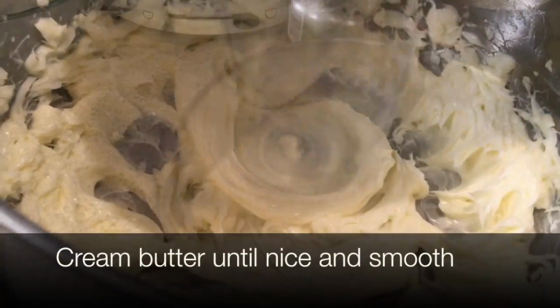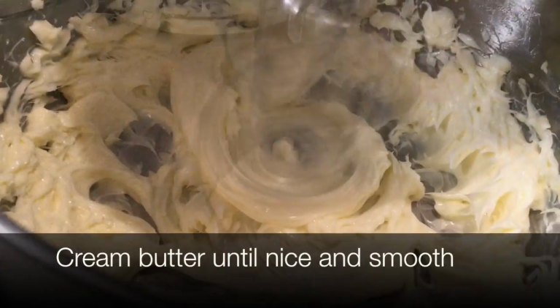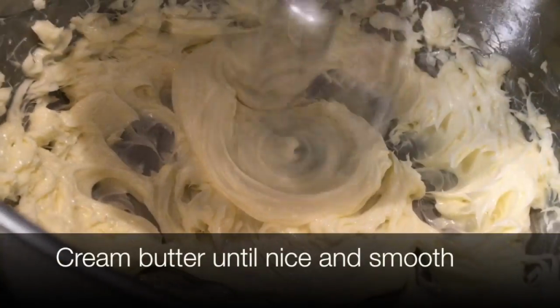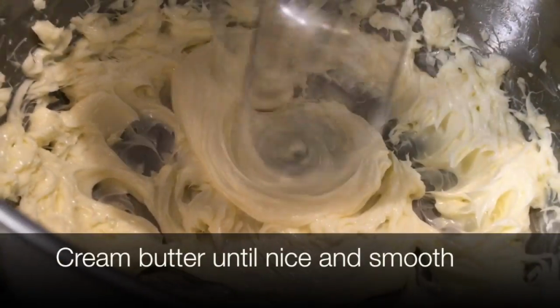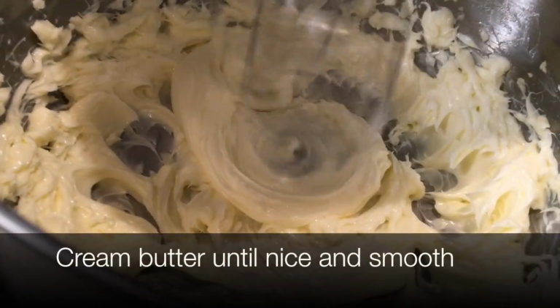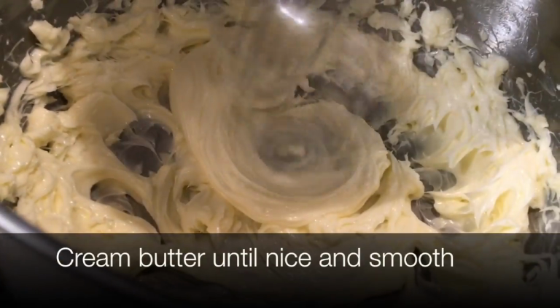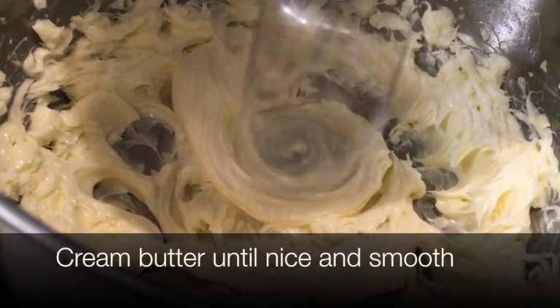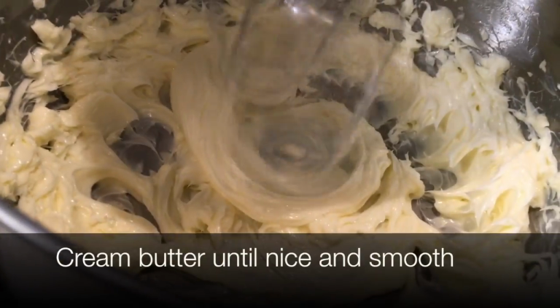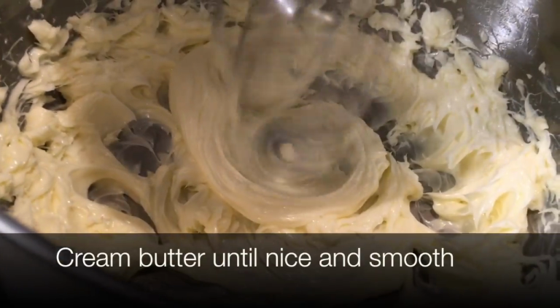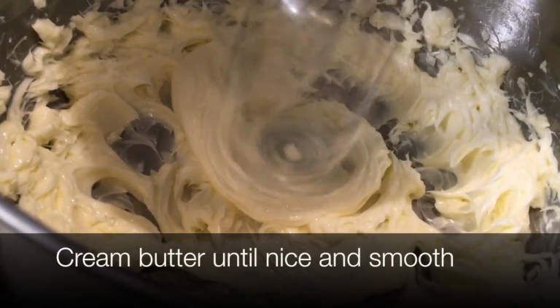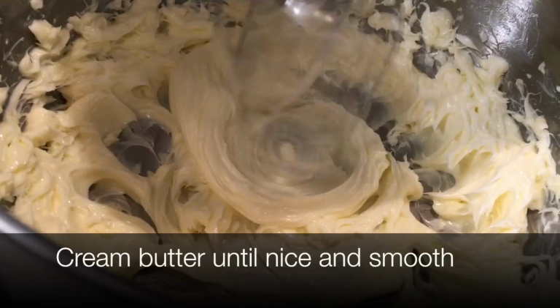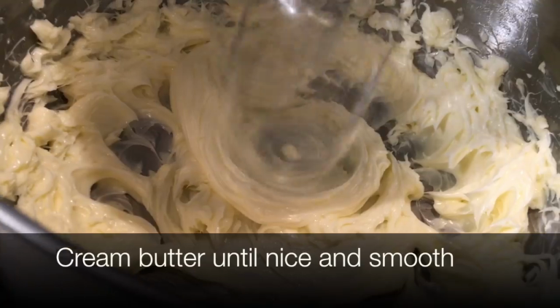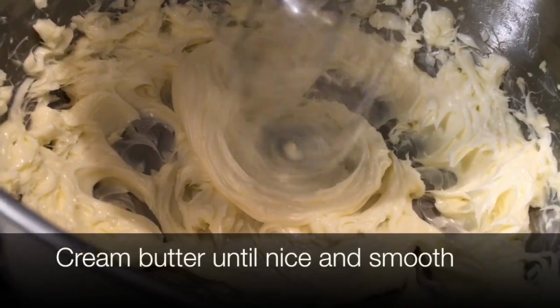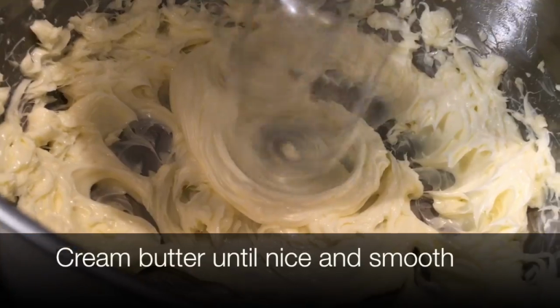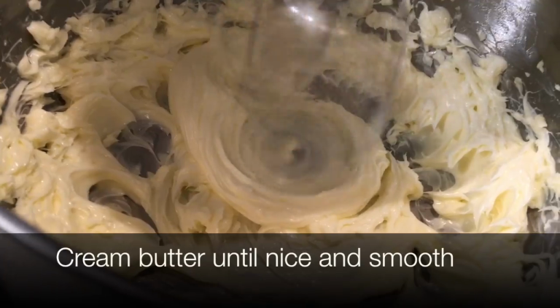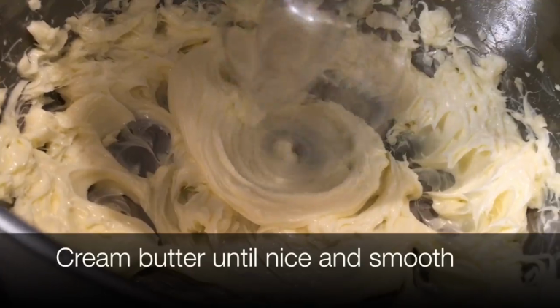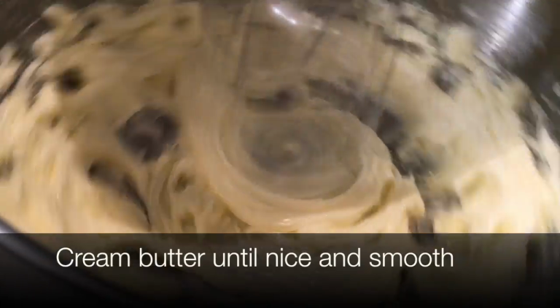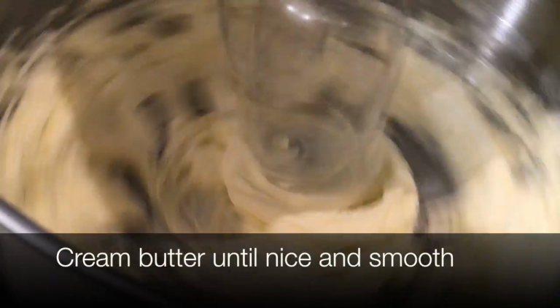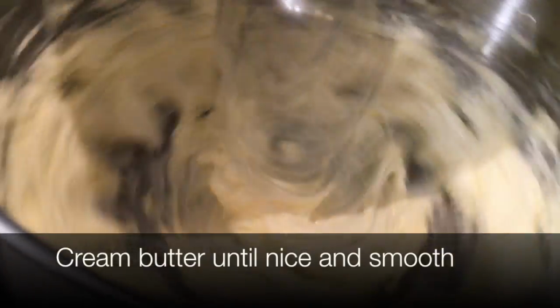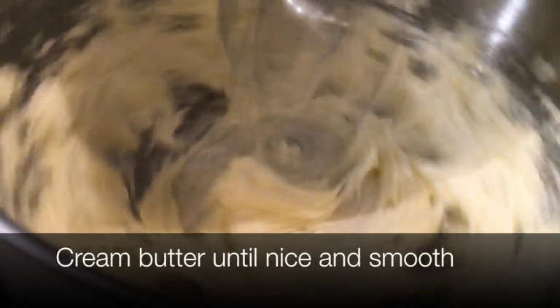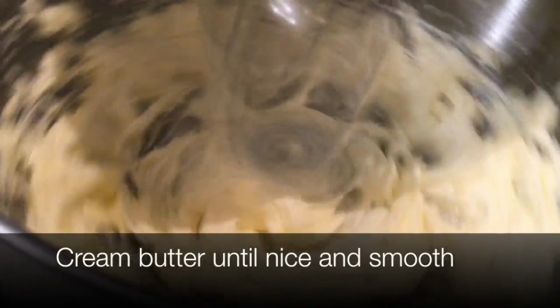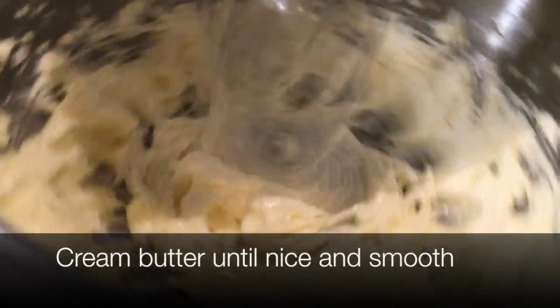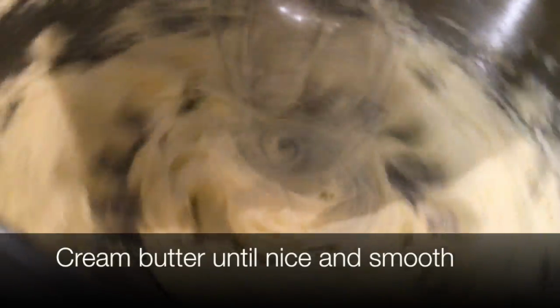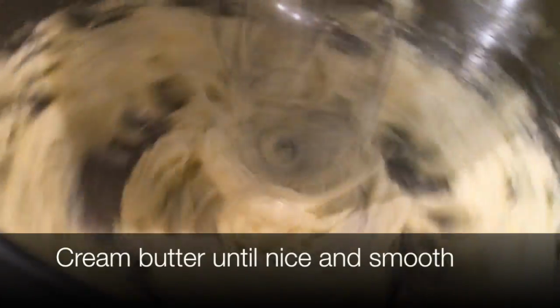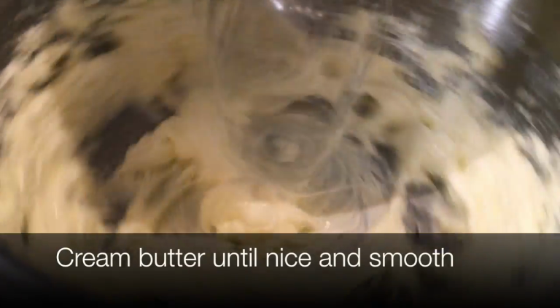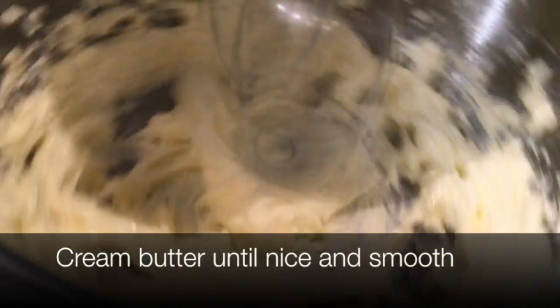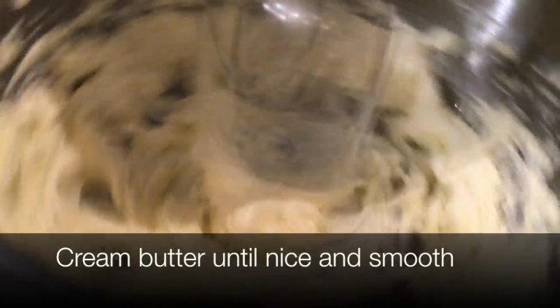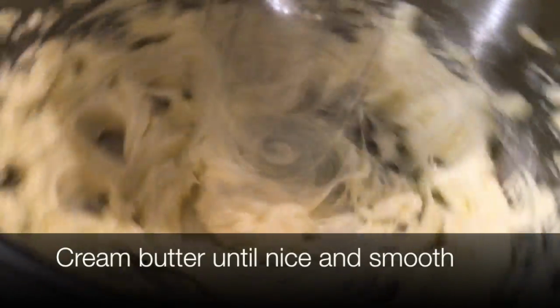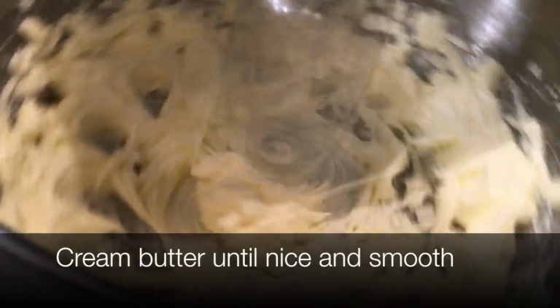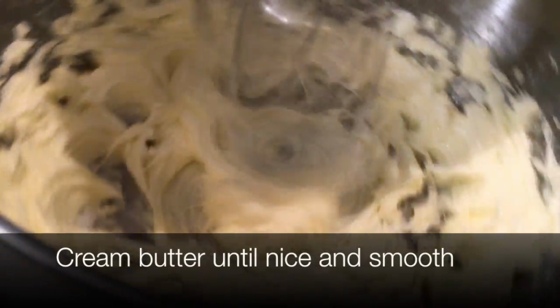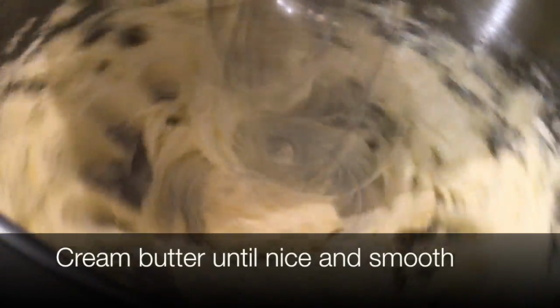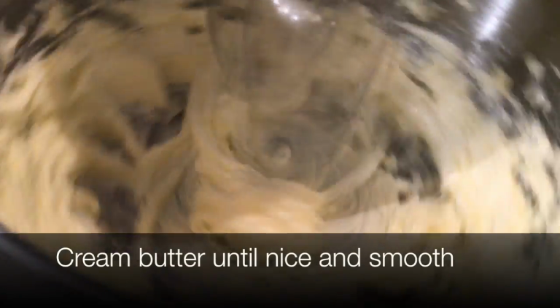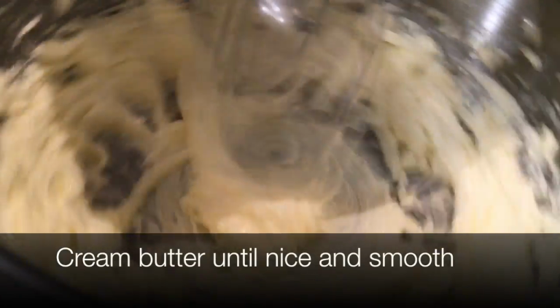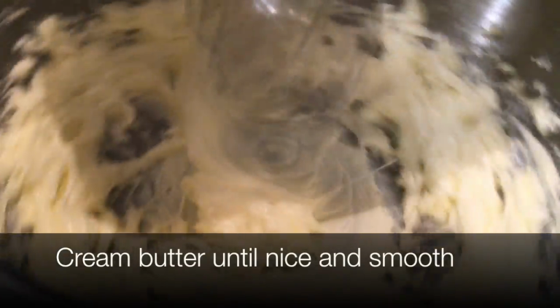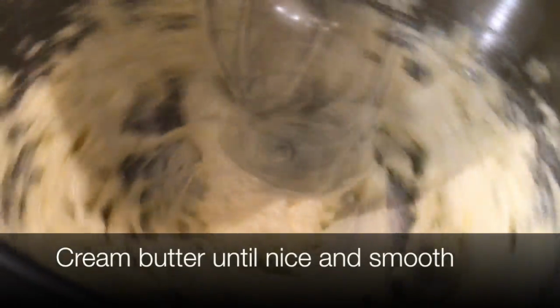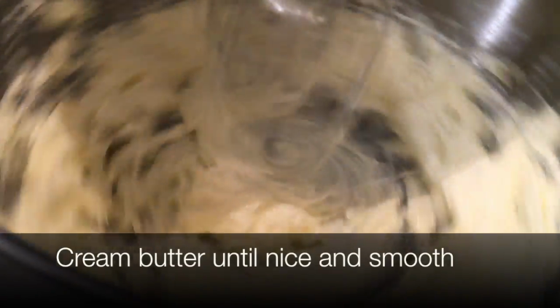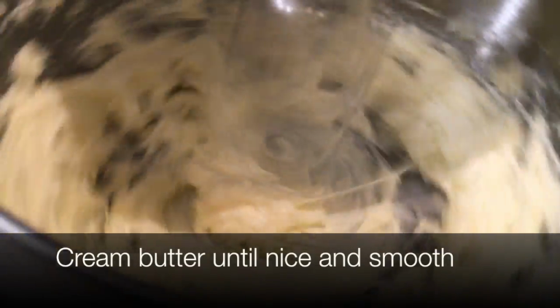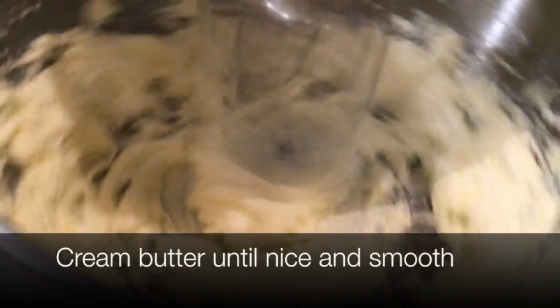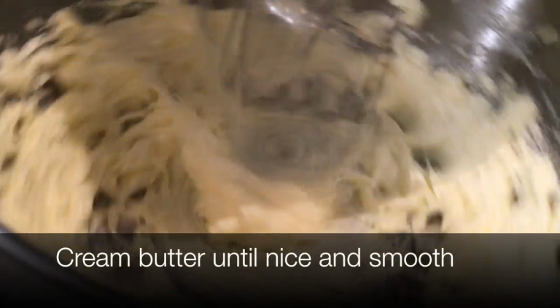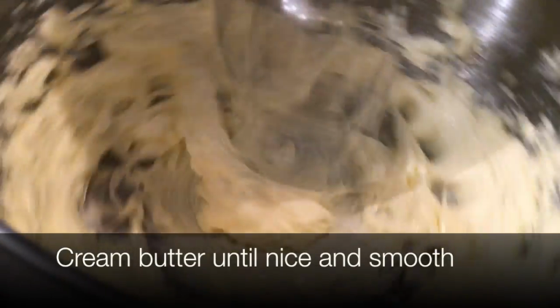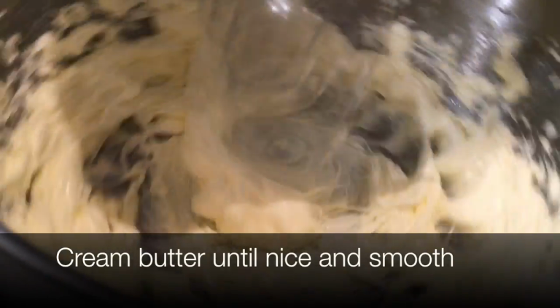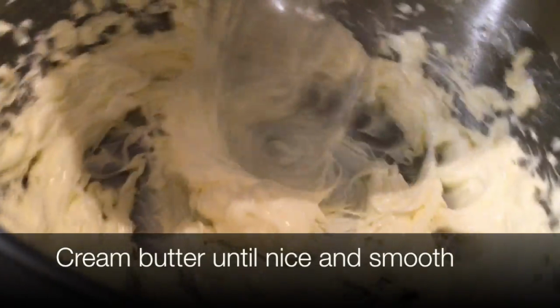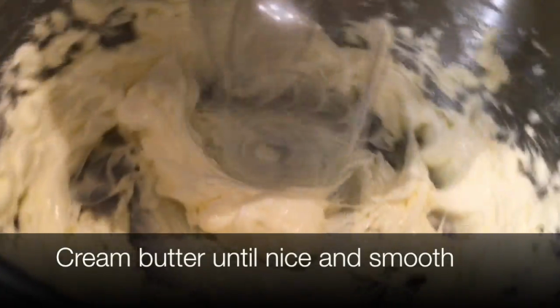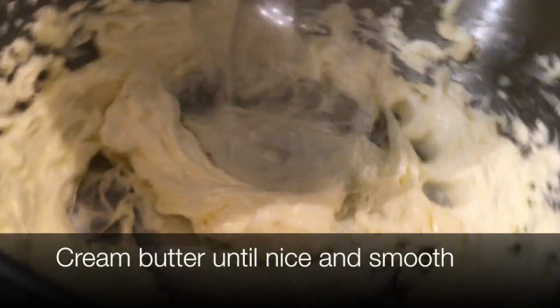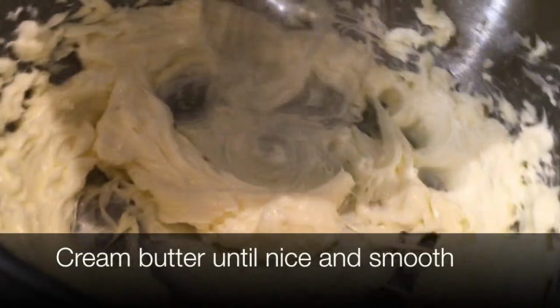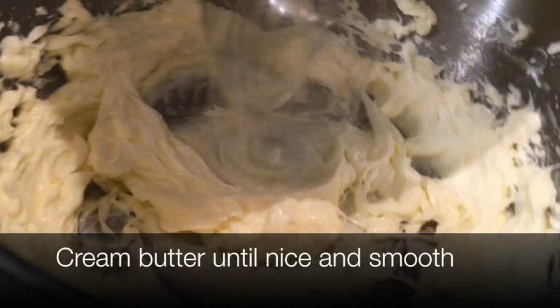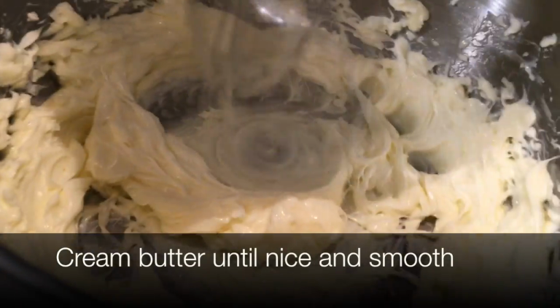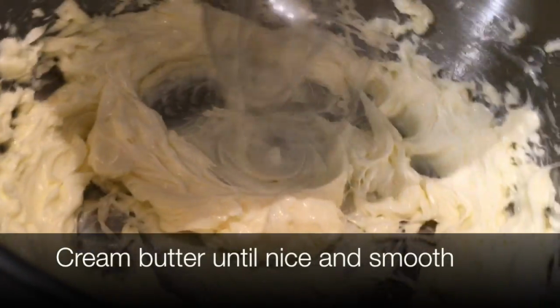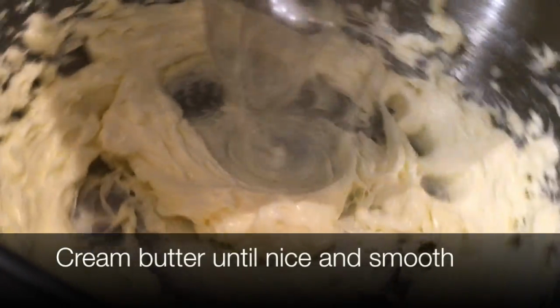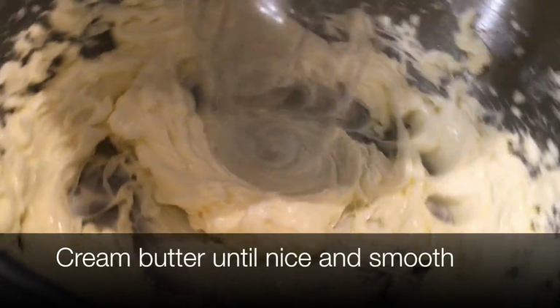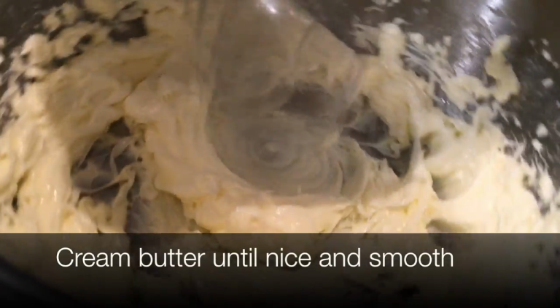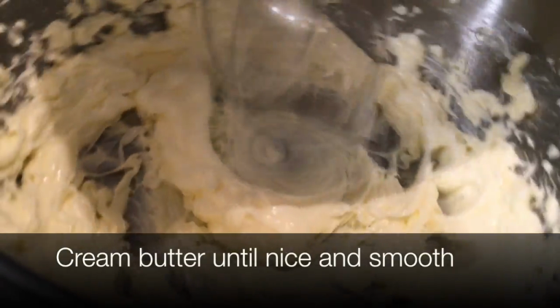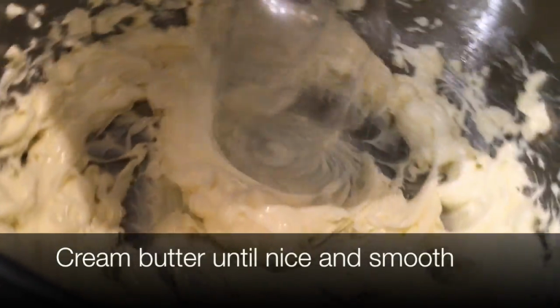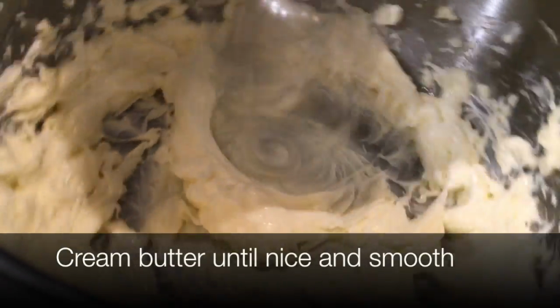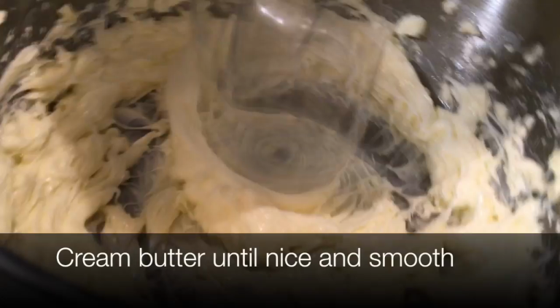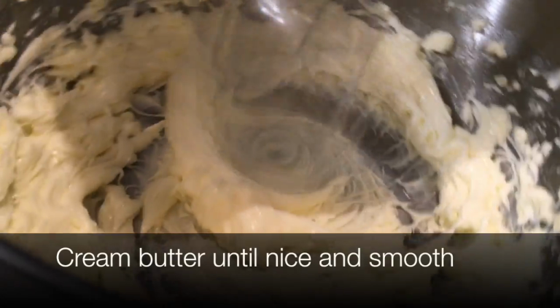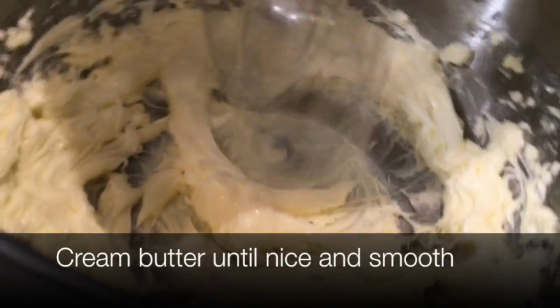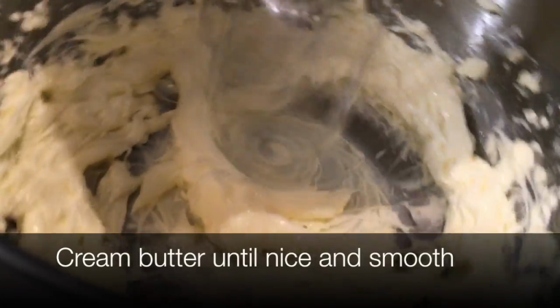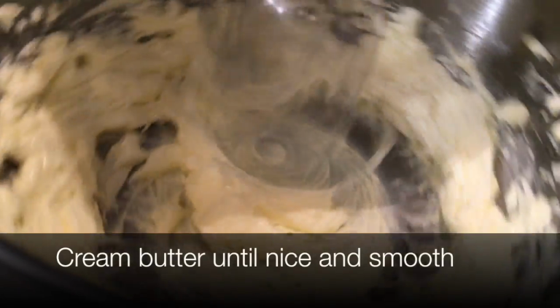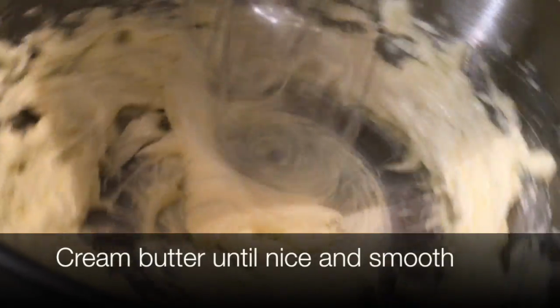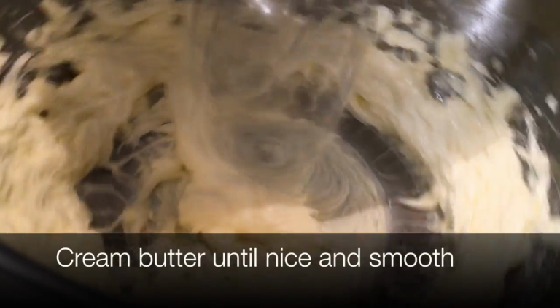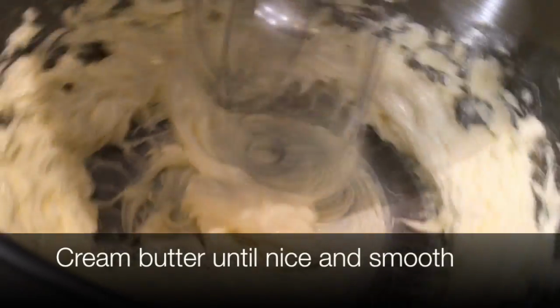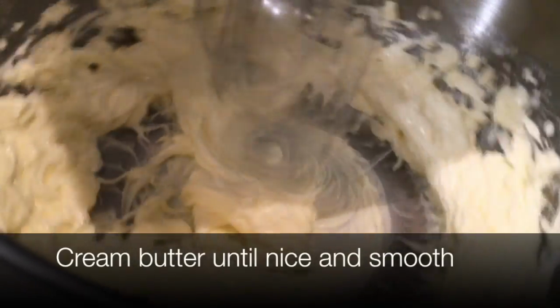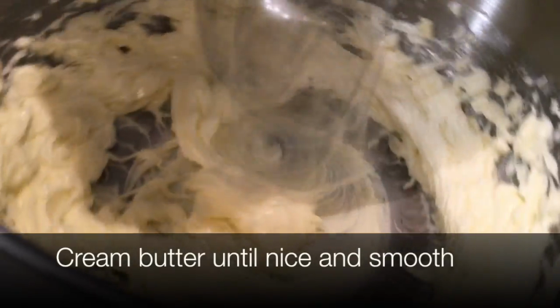We're going to cream our butter — look how smooth that is, nice and smooth.